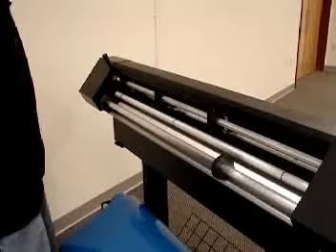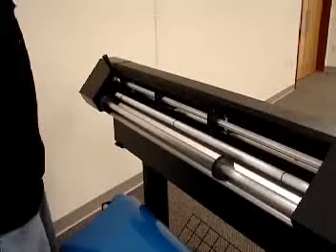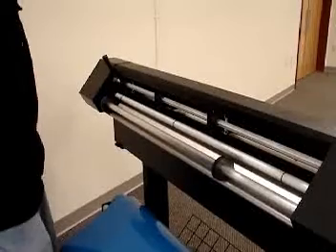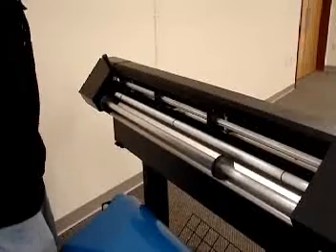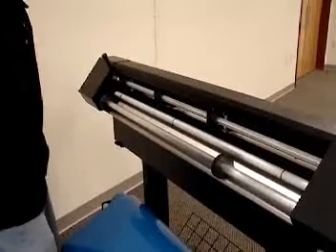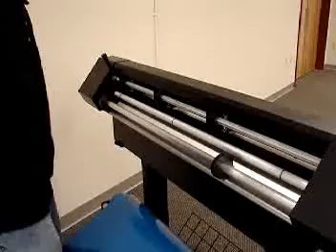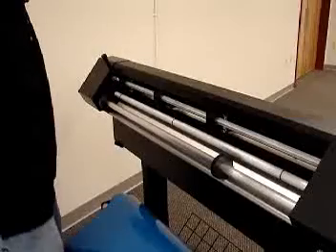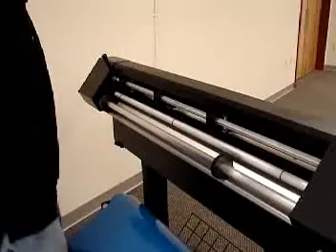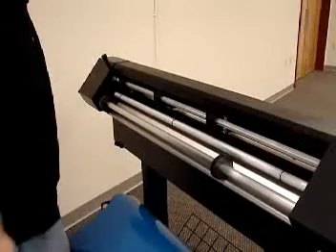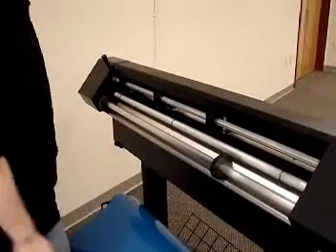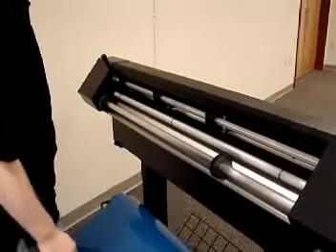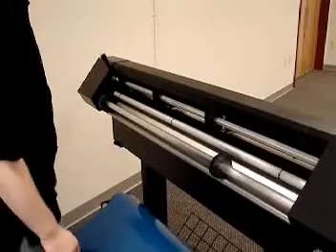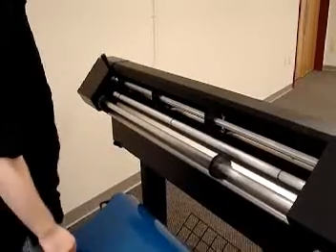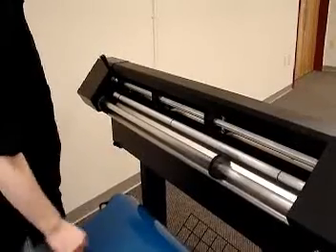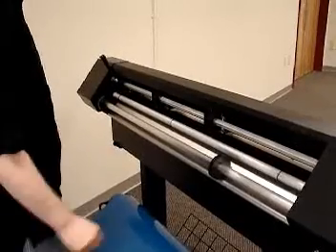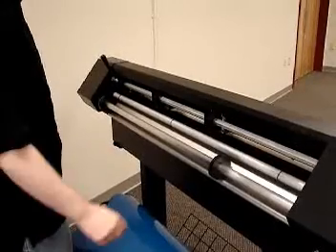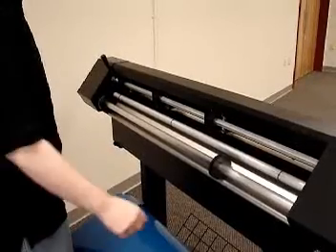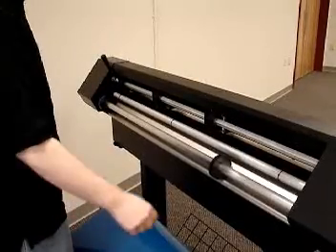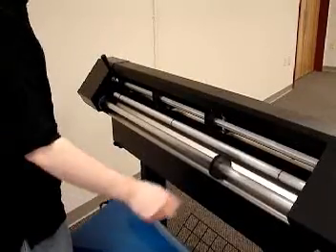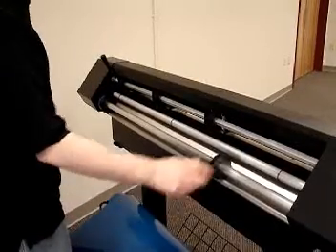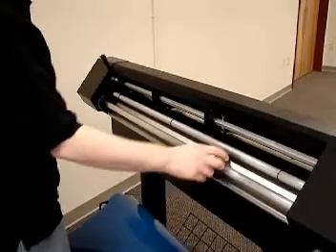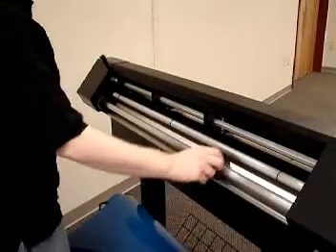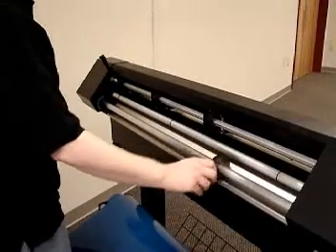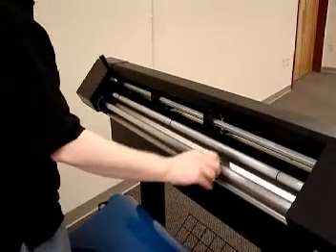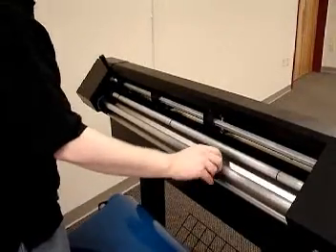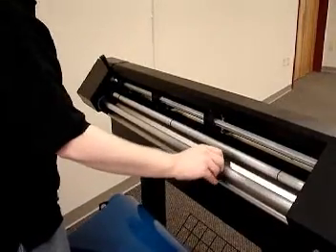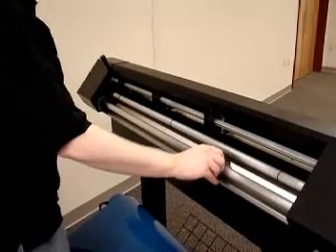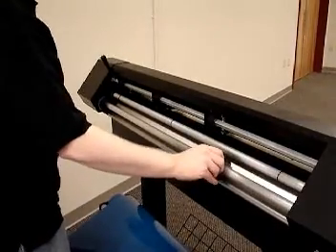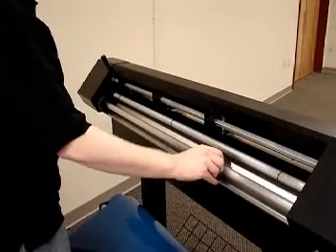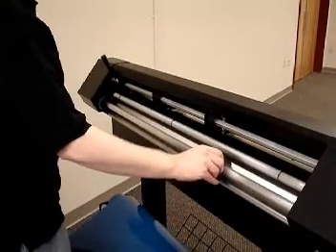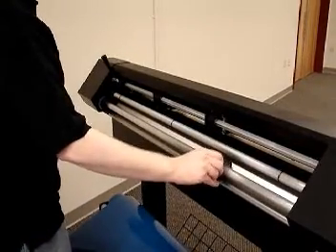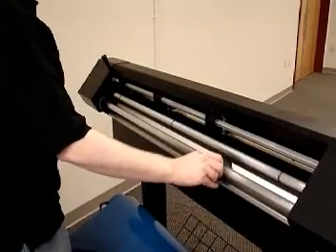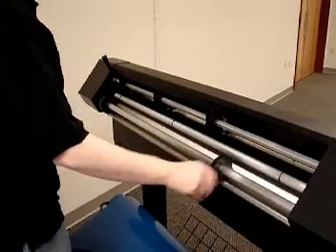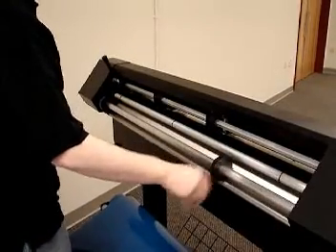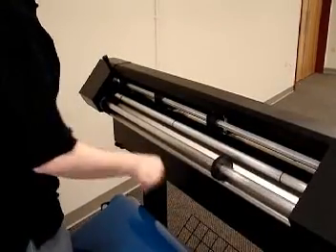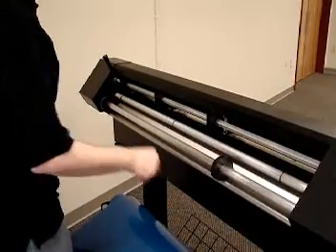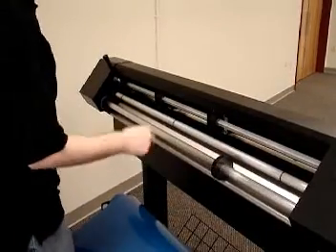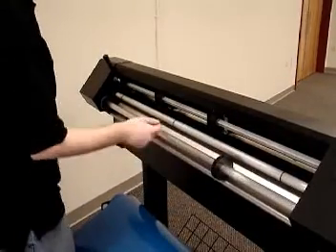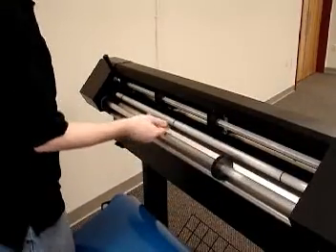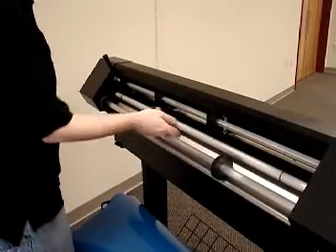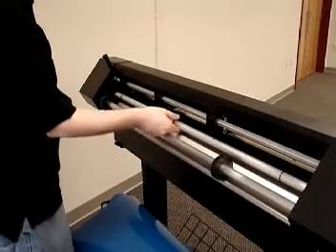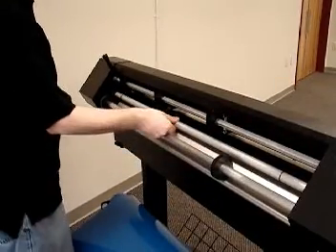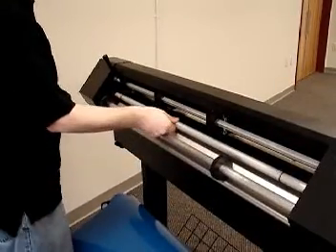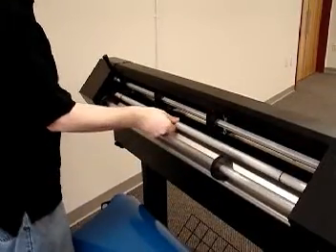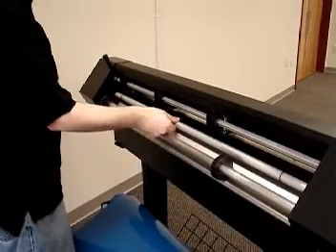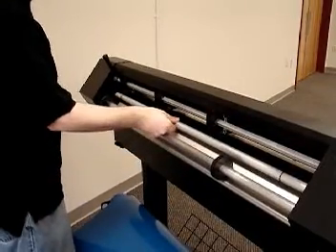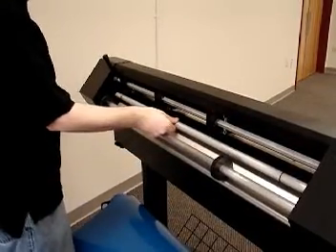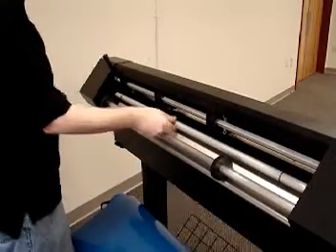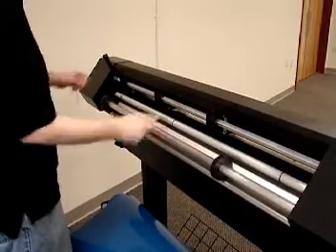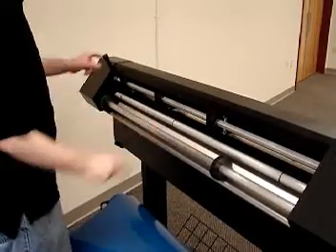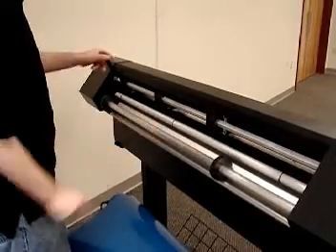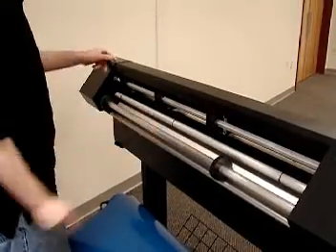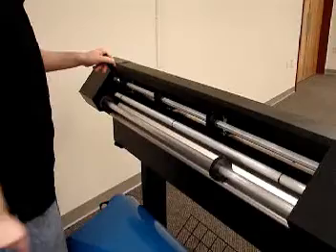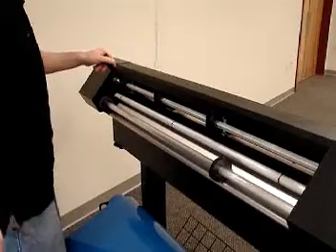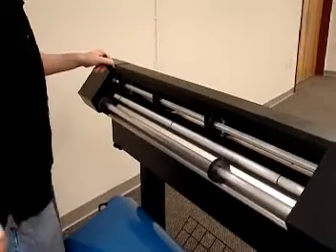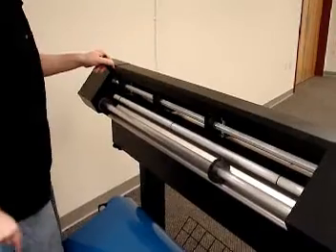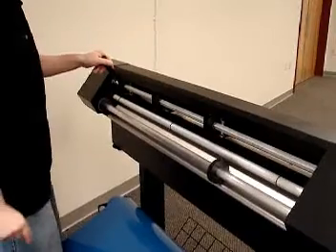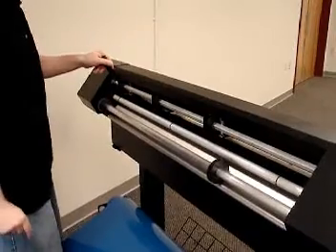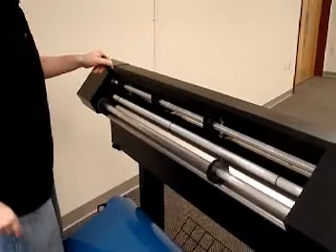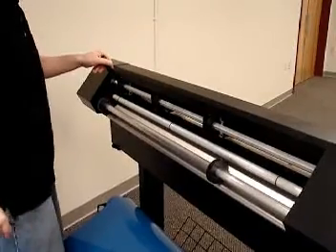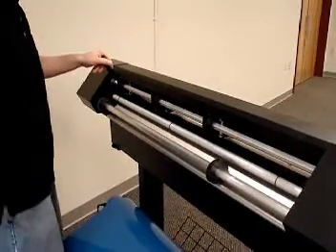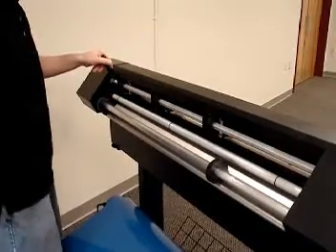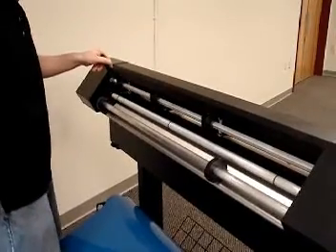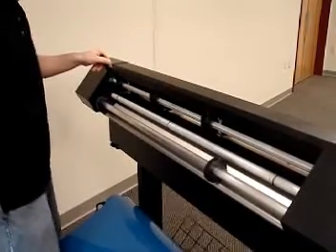To start off, we're going to go over a few things. These are your donuts, these are your O-rings, and this is your pinch wheel lever.